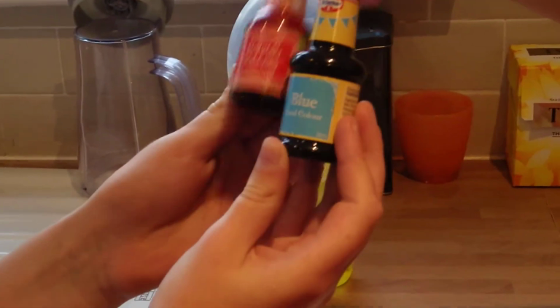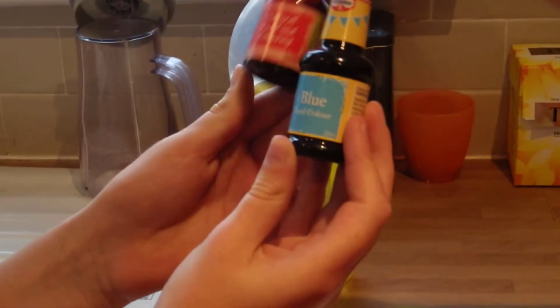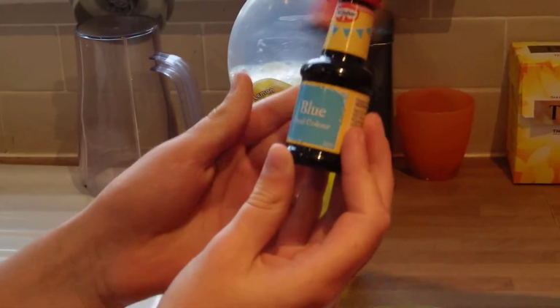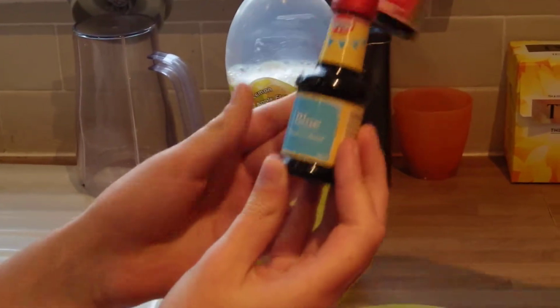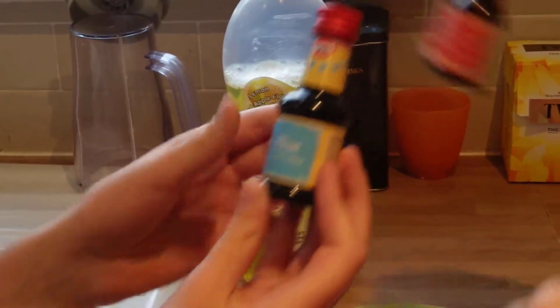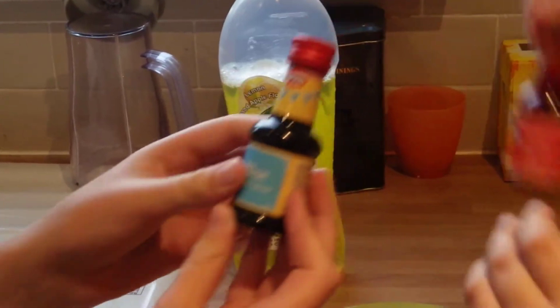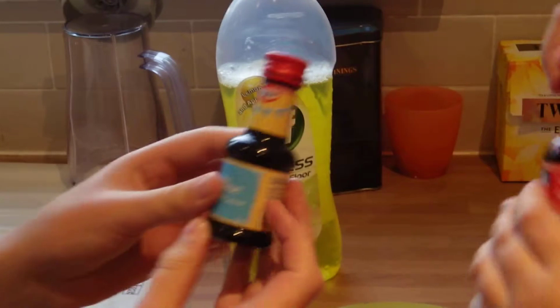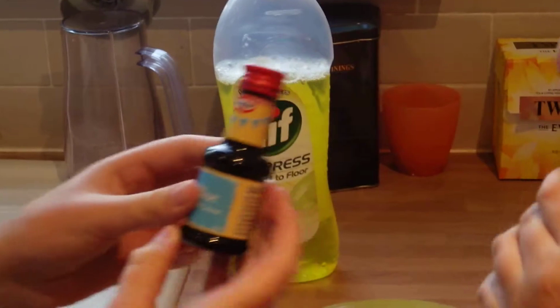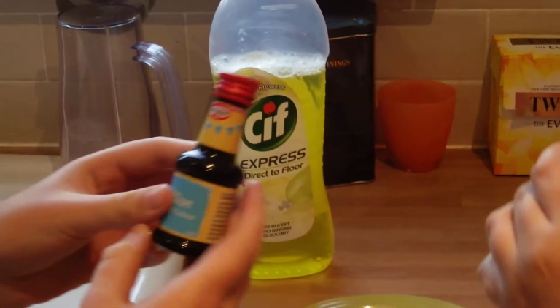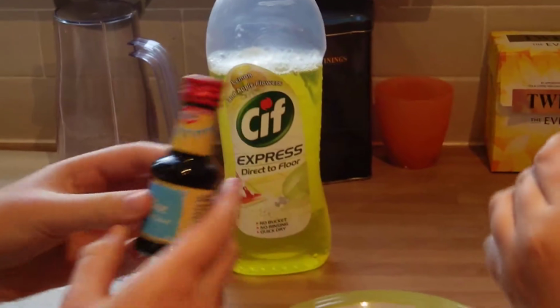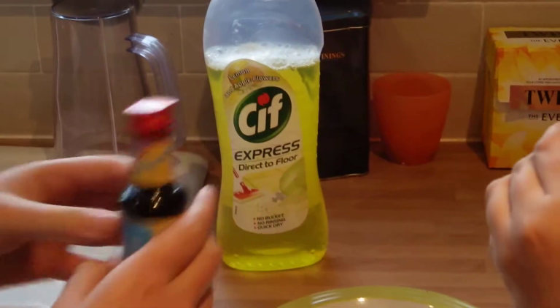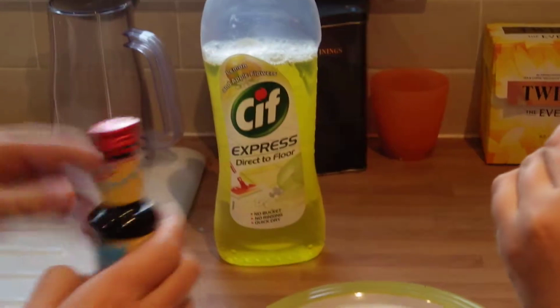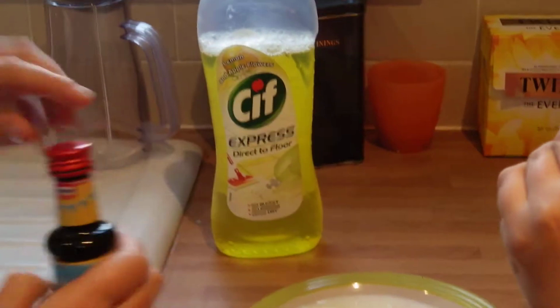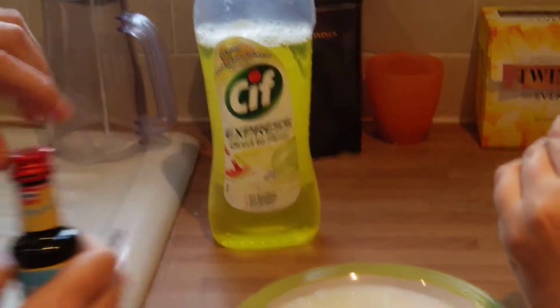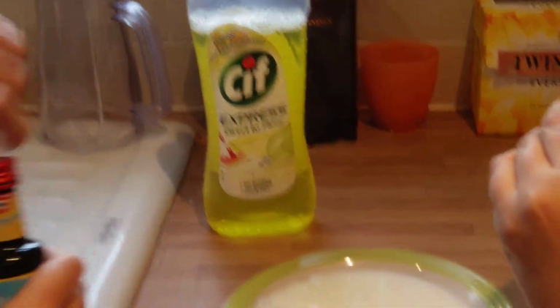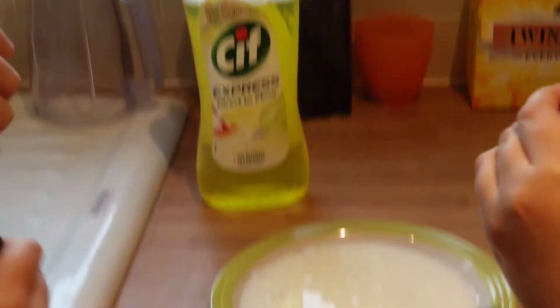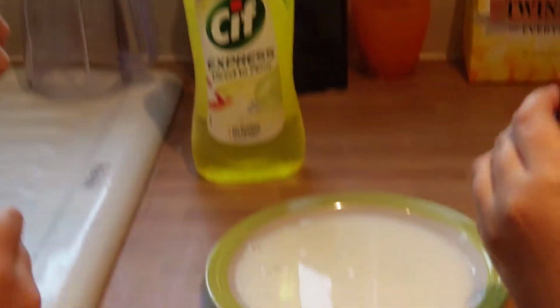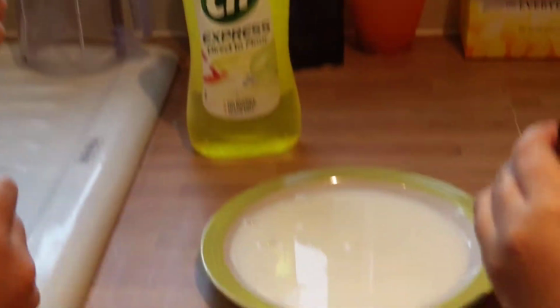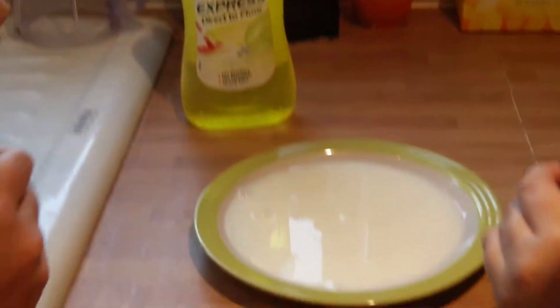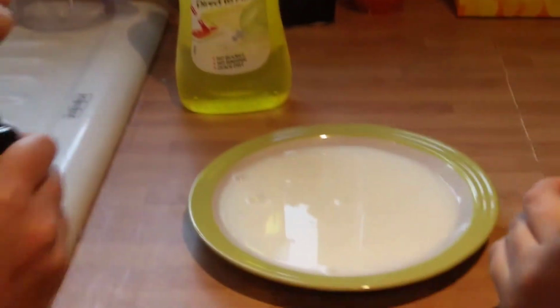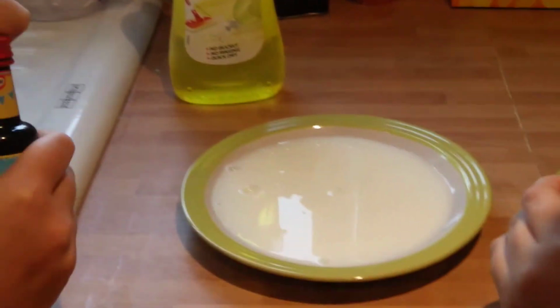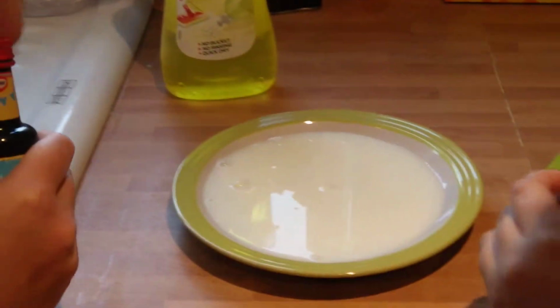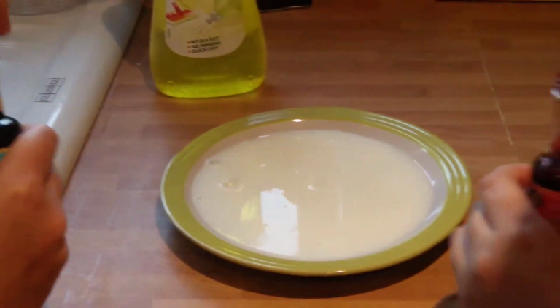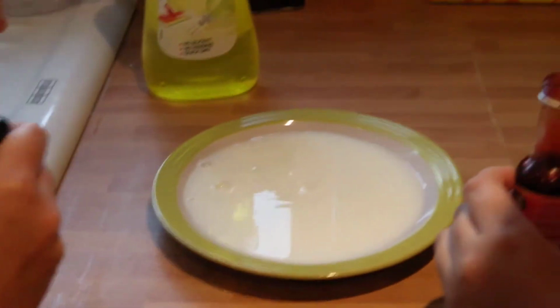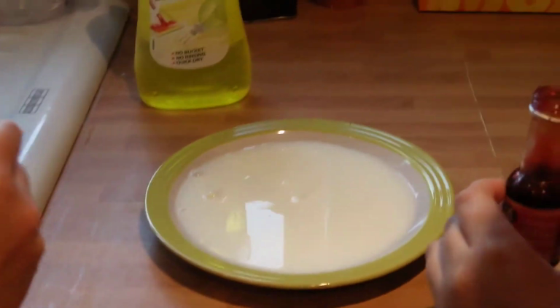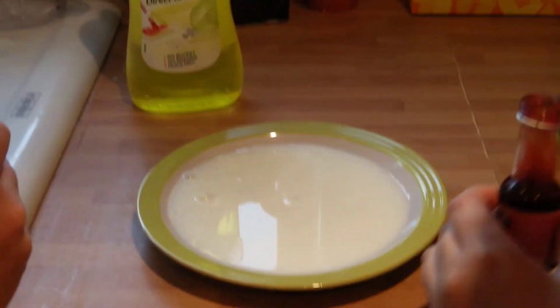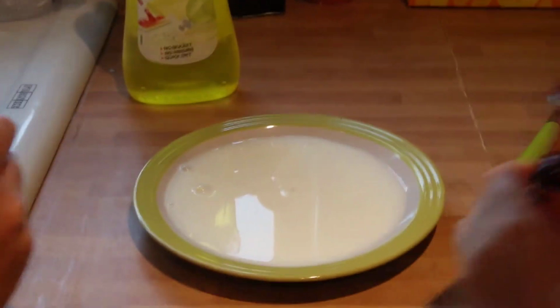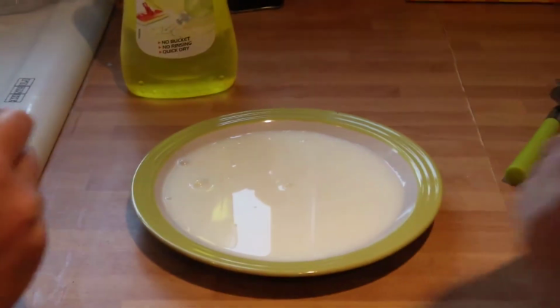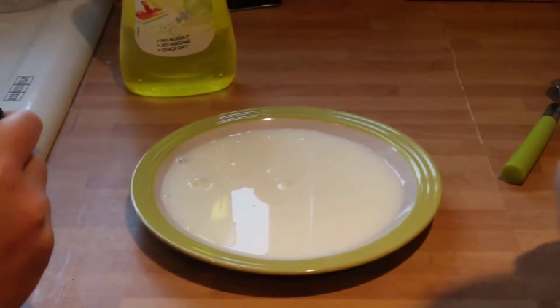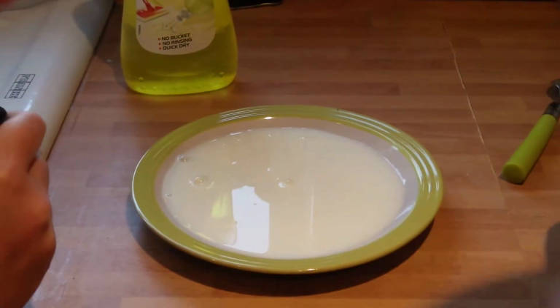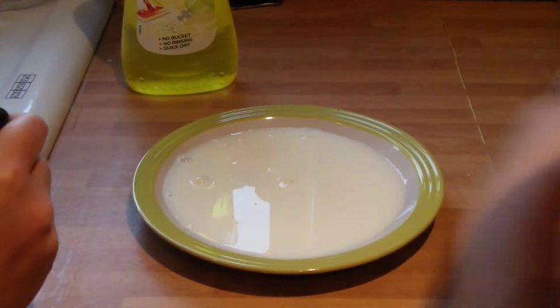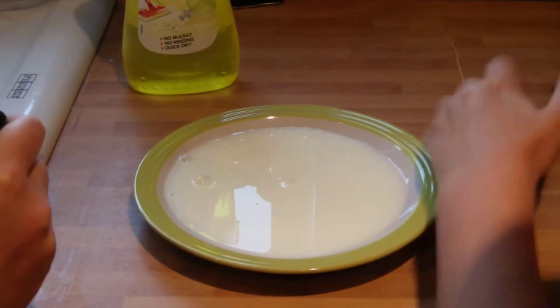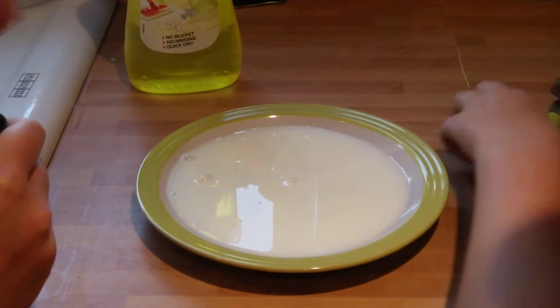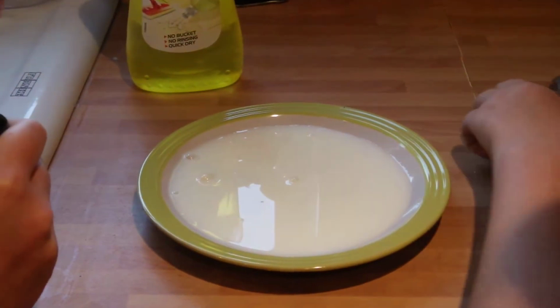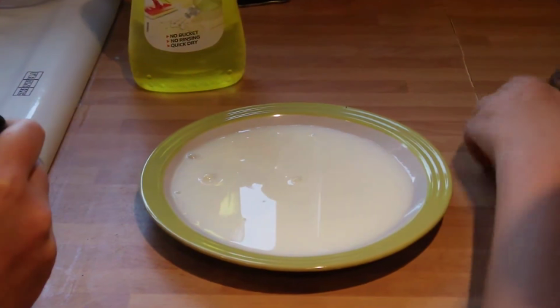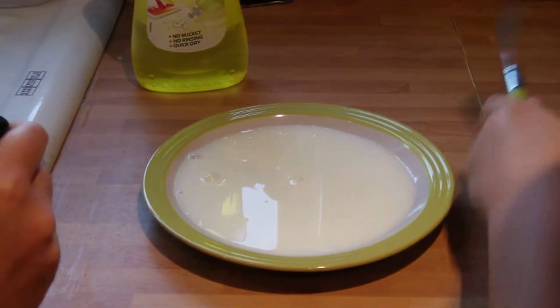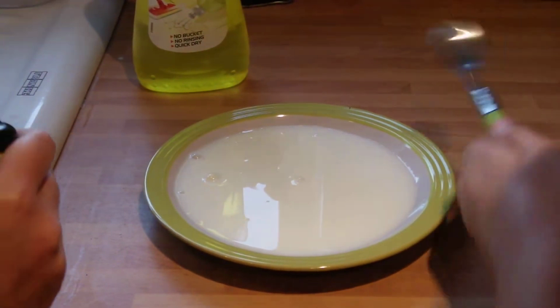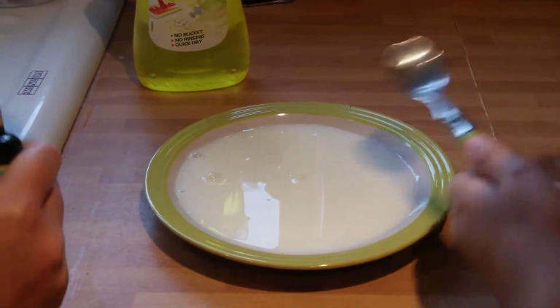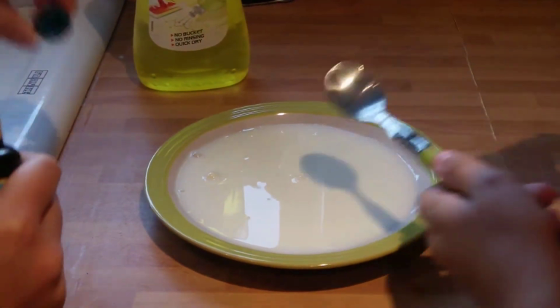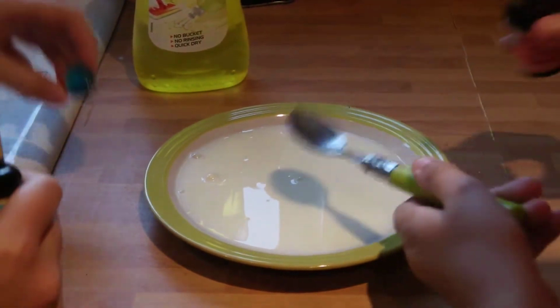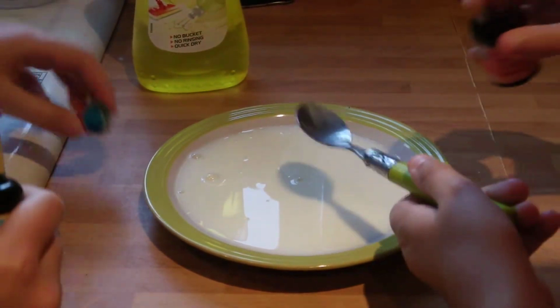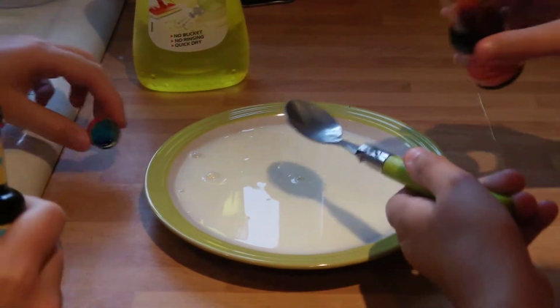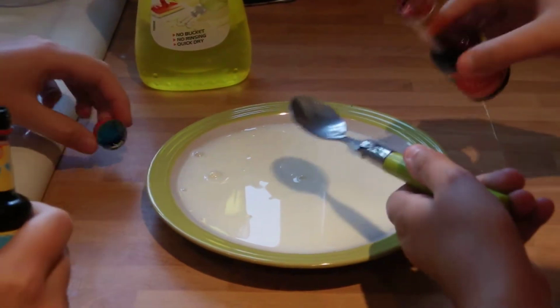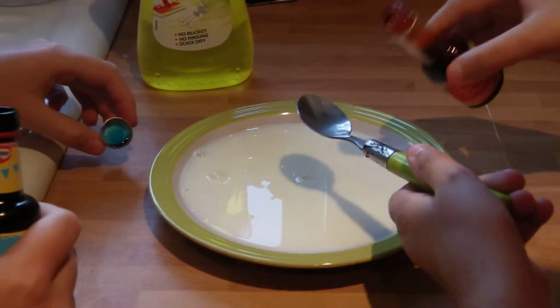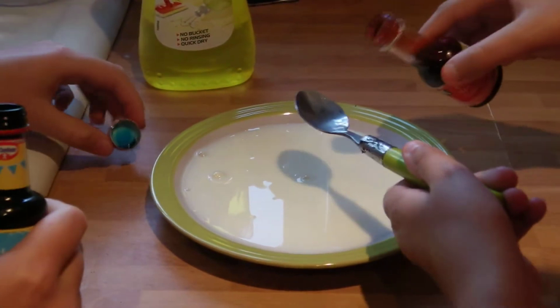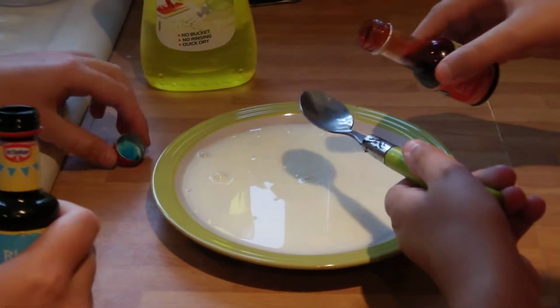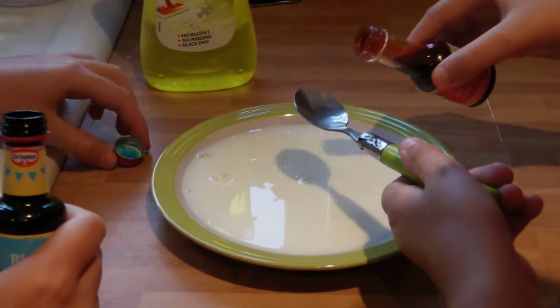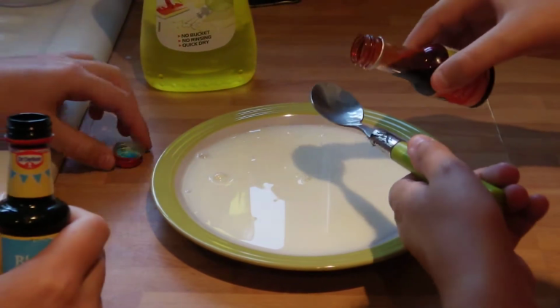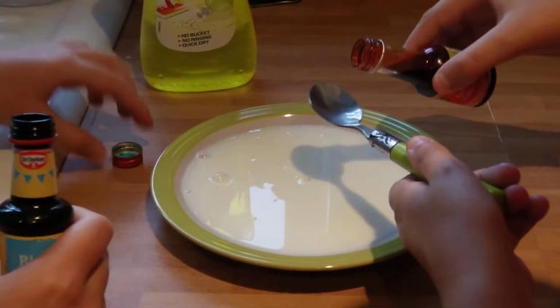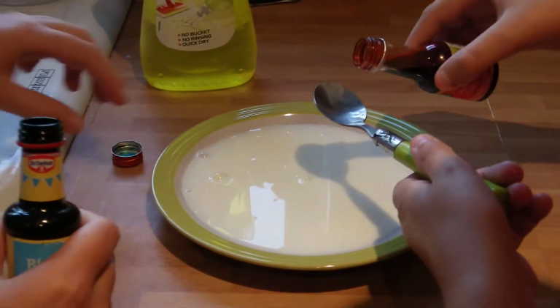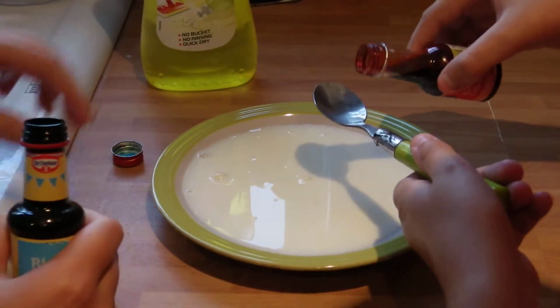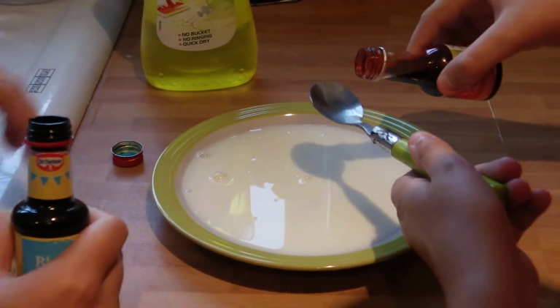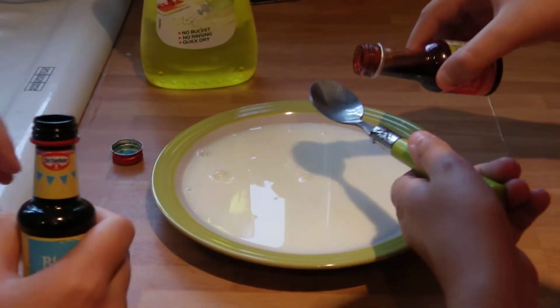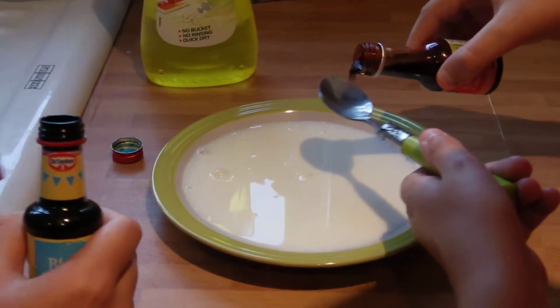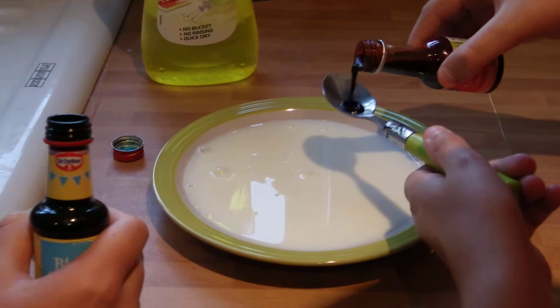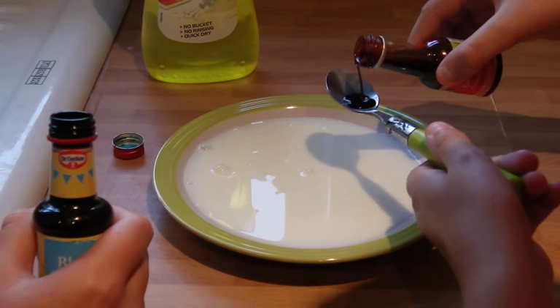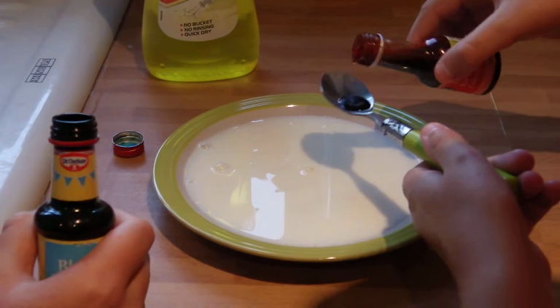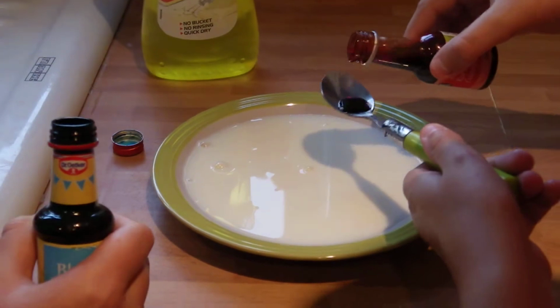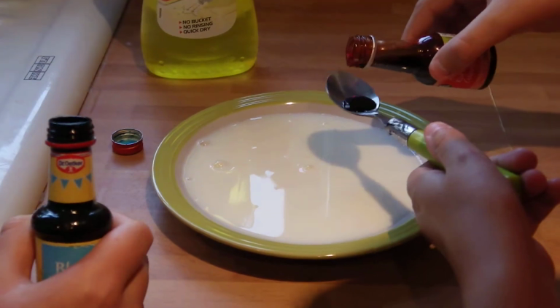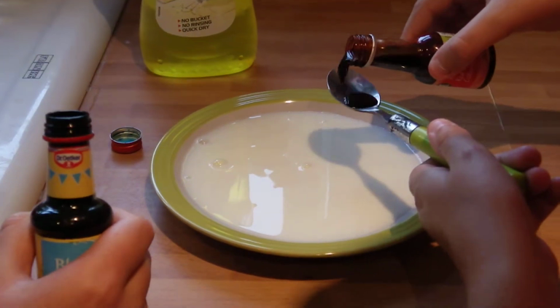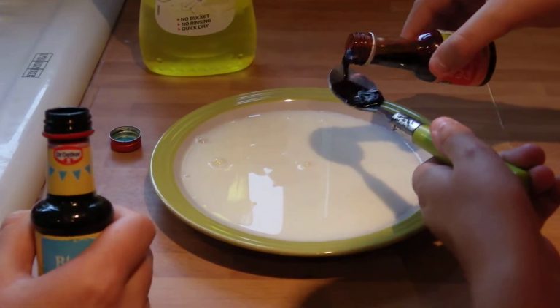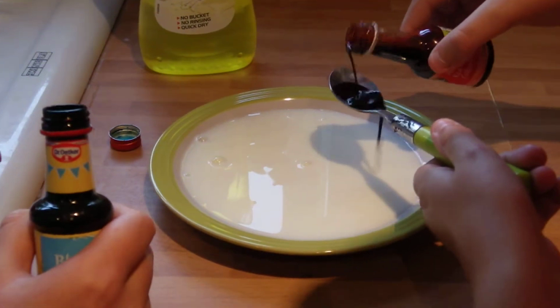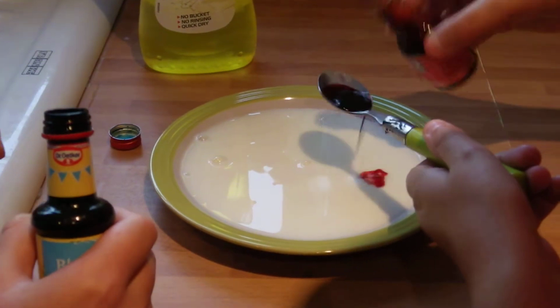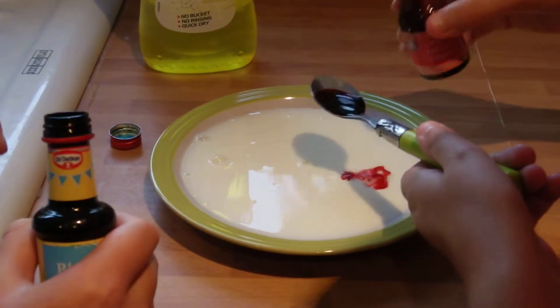Blue and natural, whatever — I don't know. Wait, before we do this, we're gonna put it onto a teaspoon so it doesn't go absolutely everywhere.